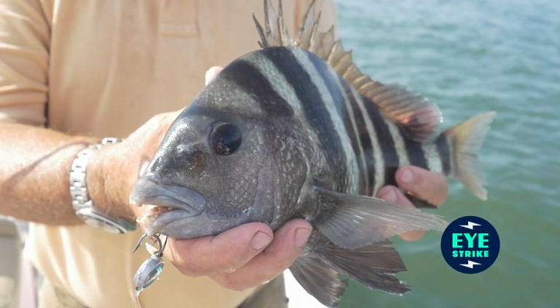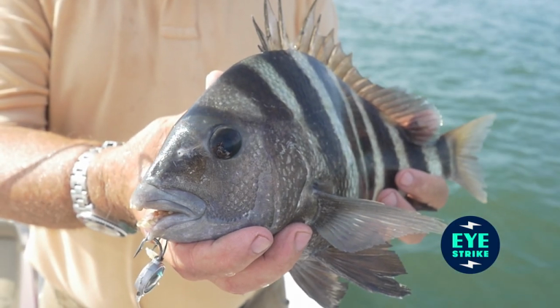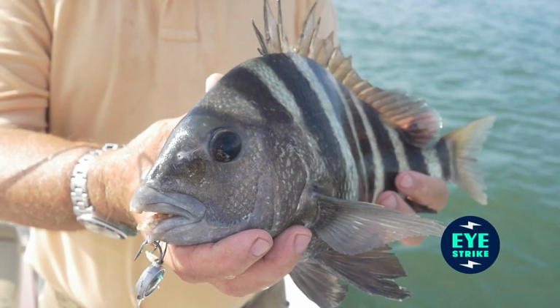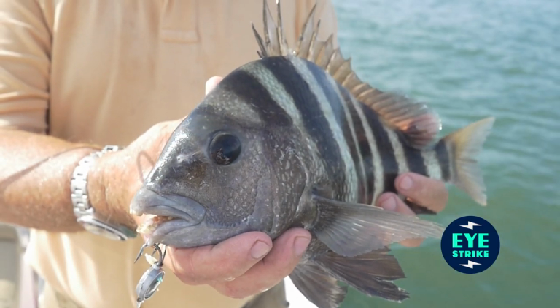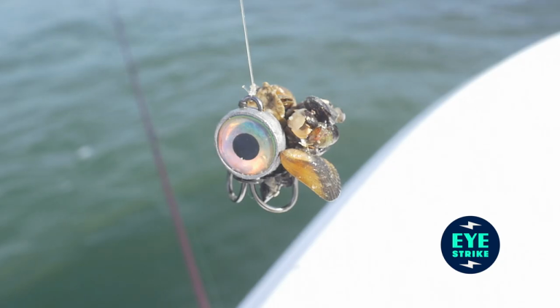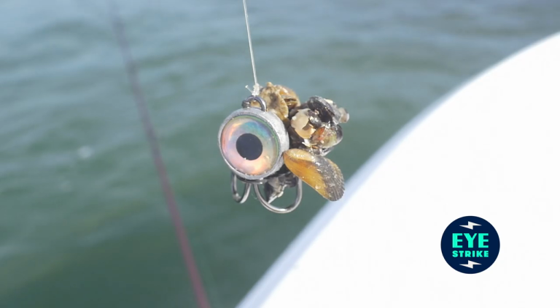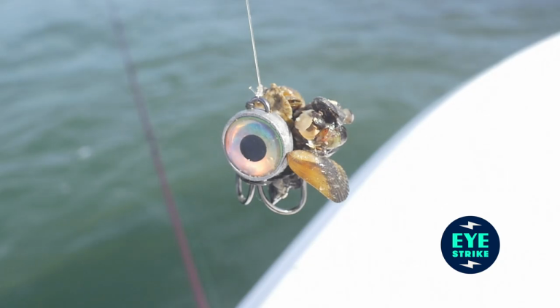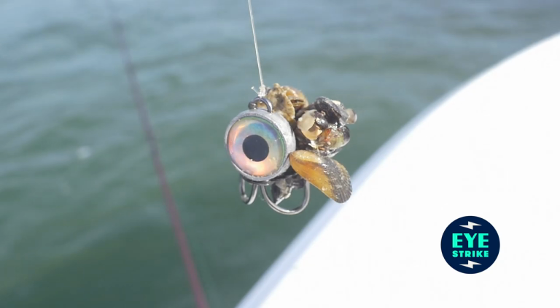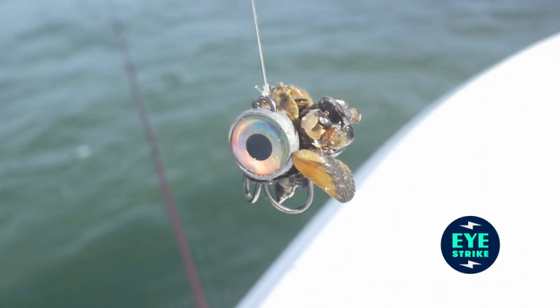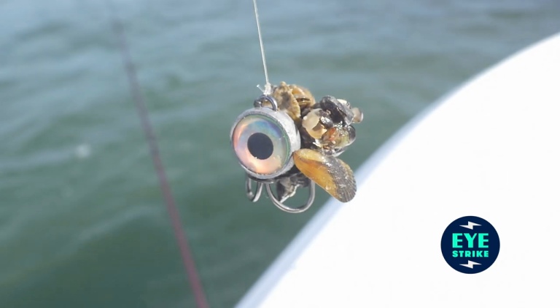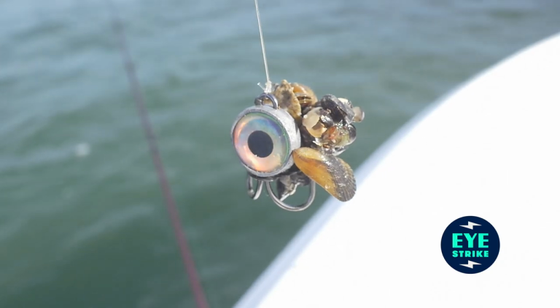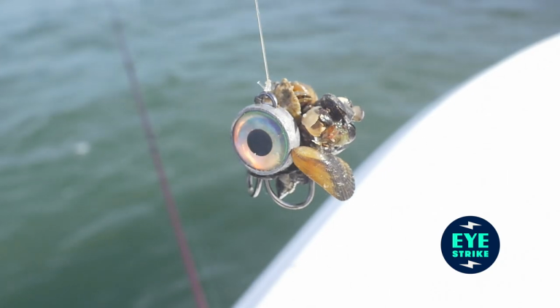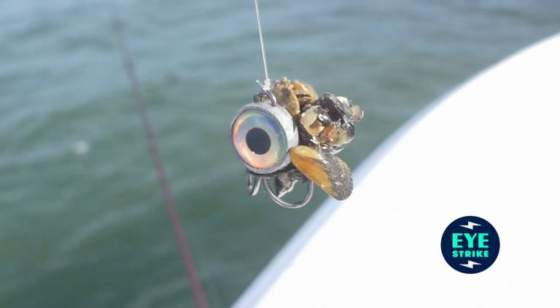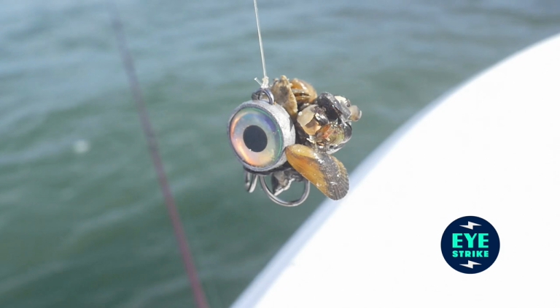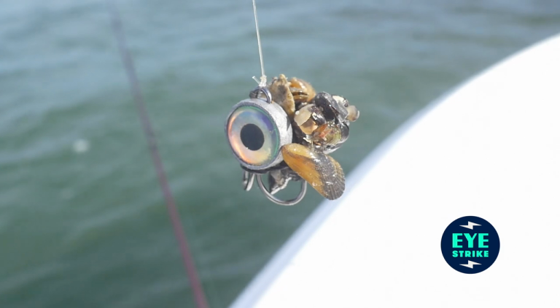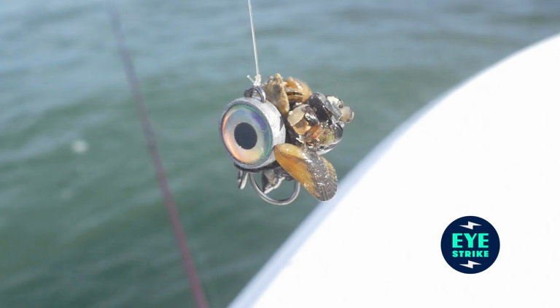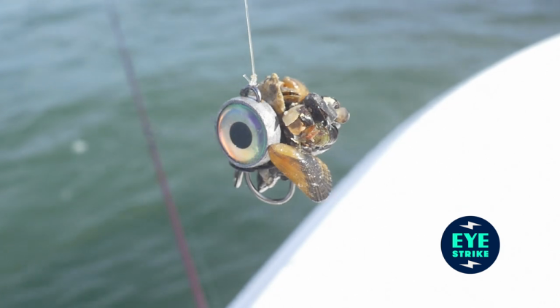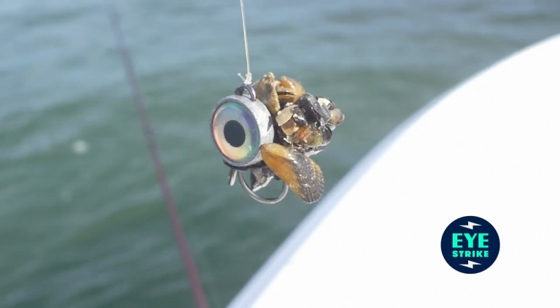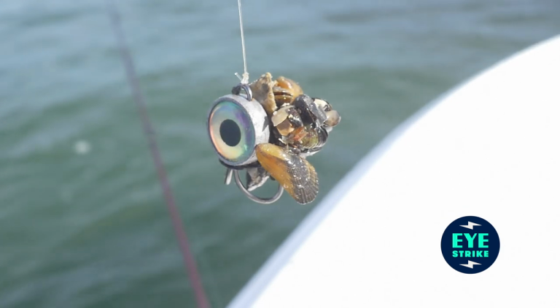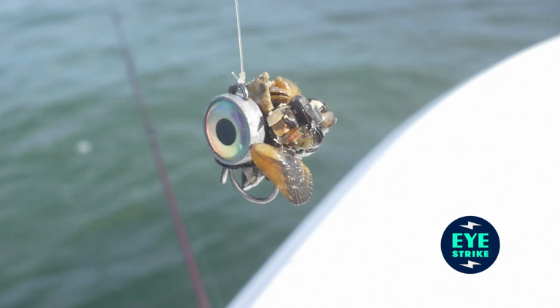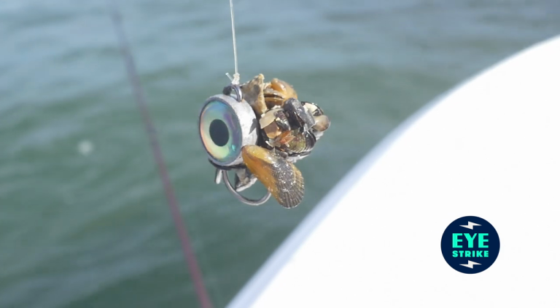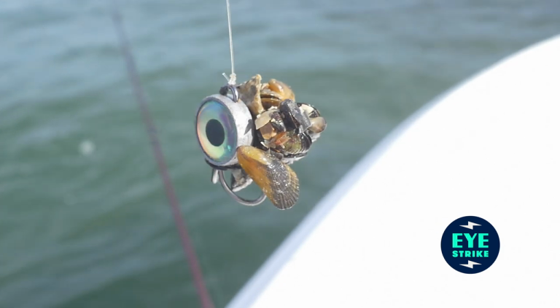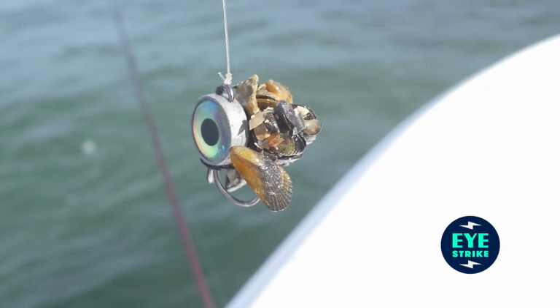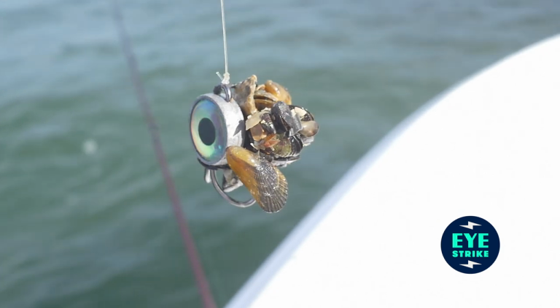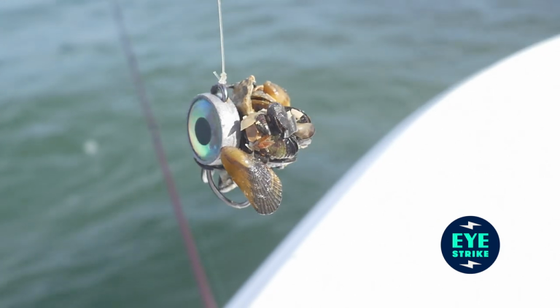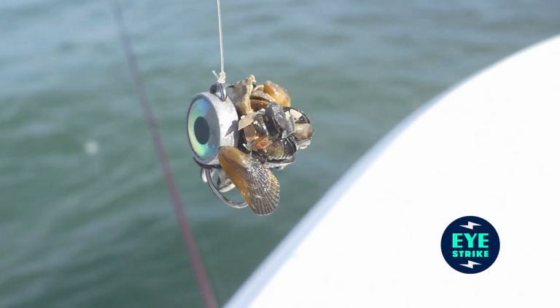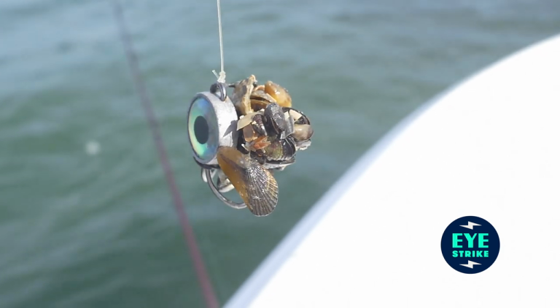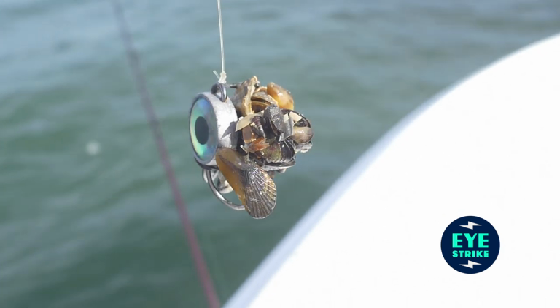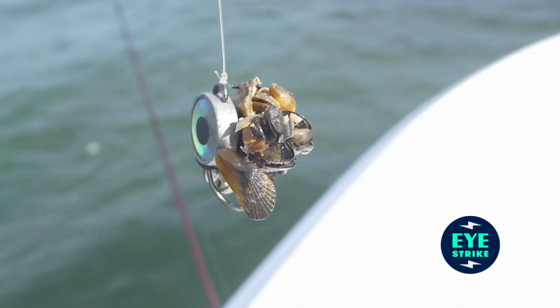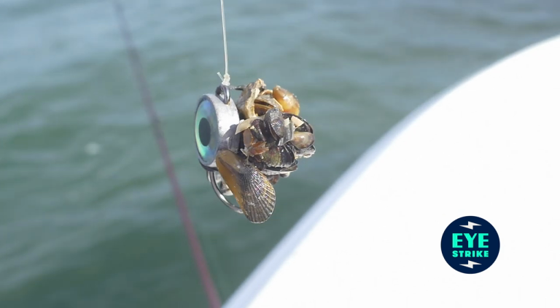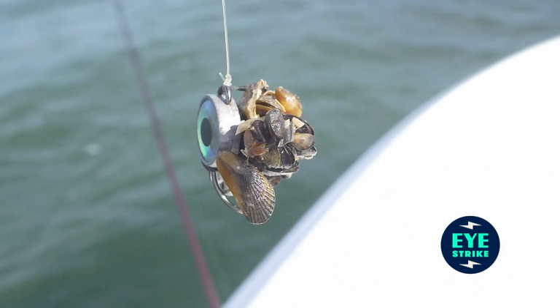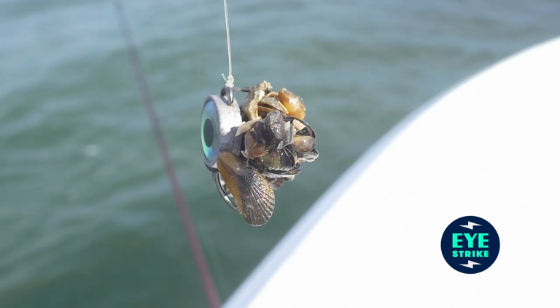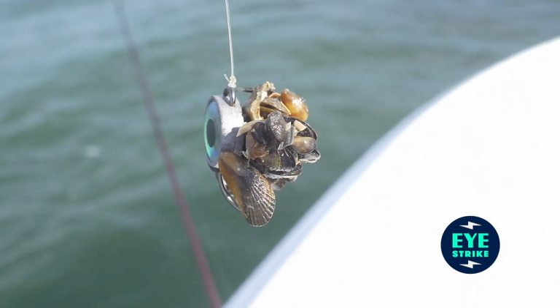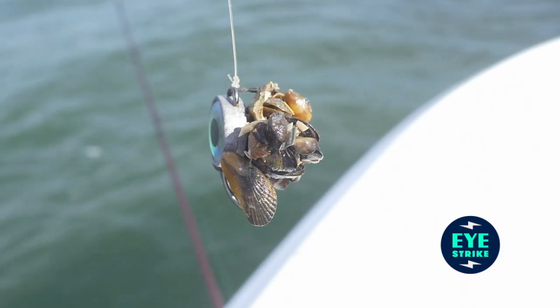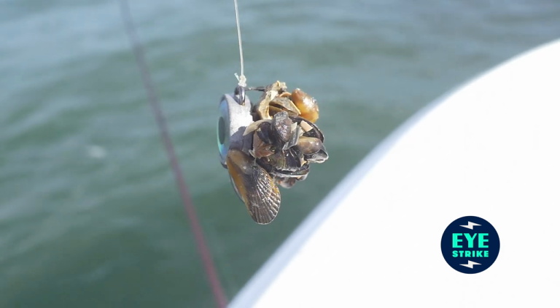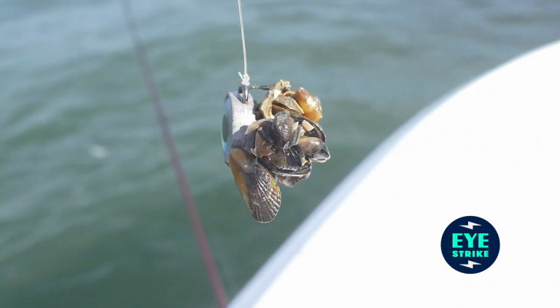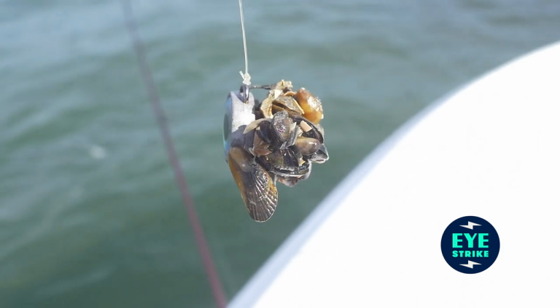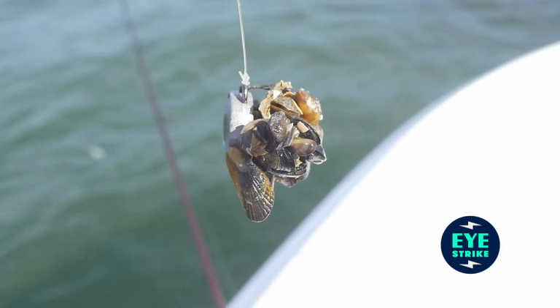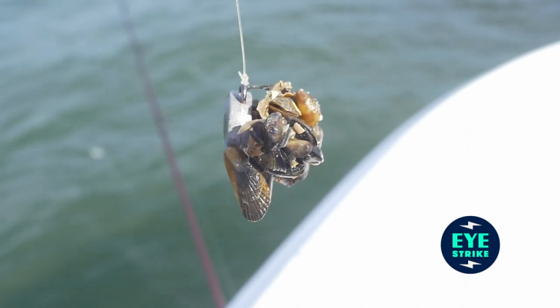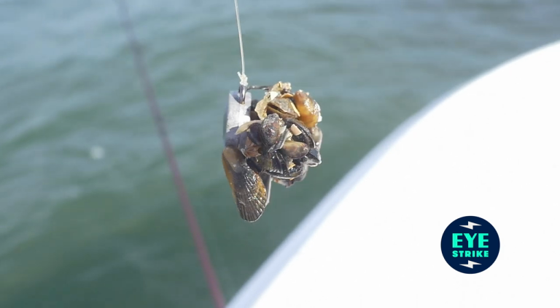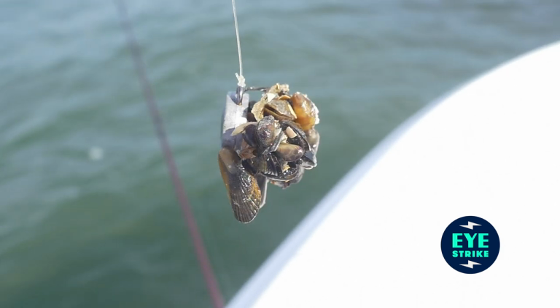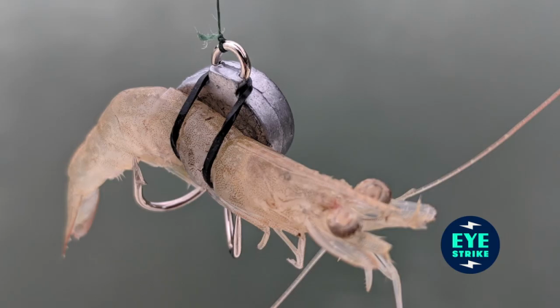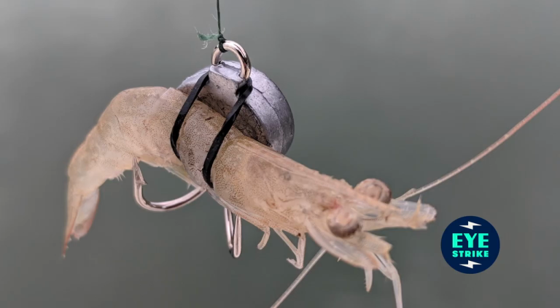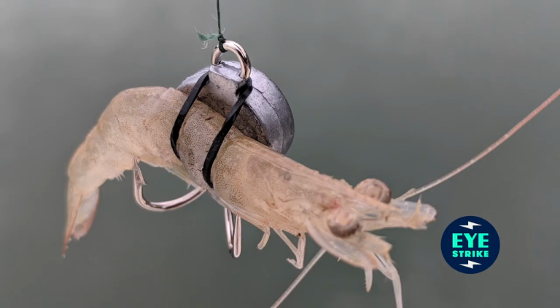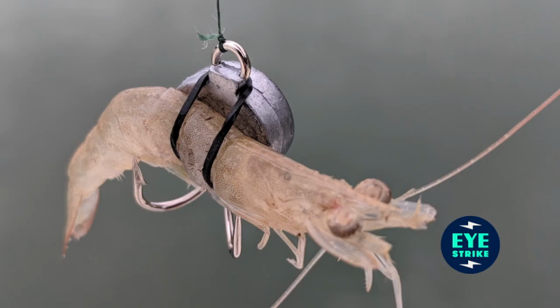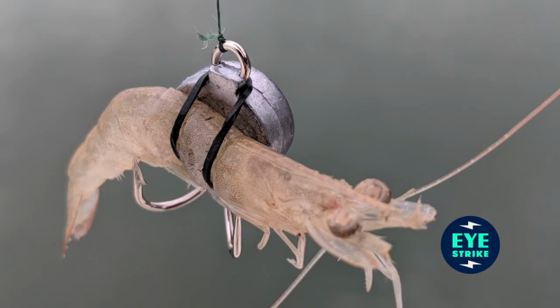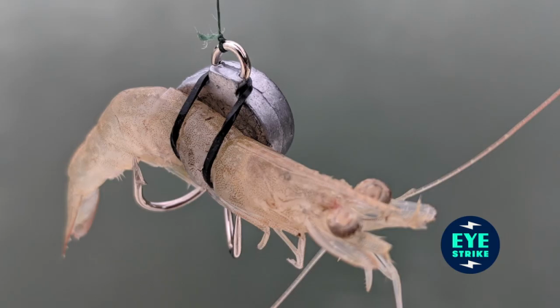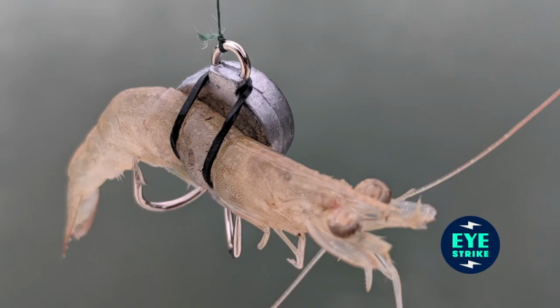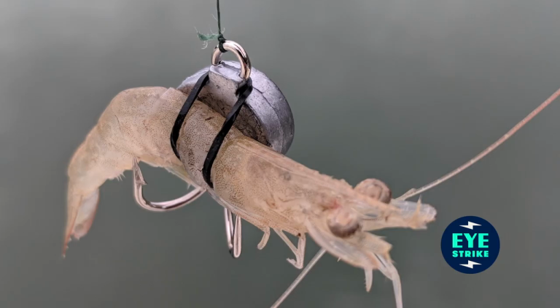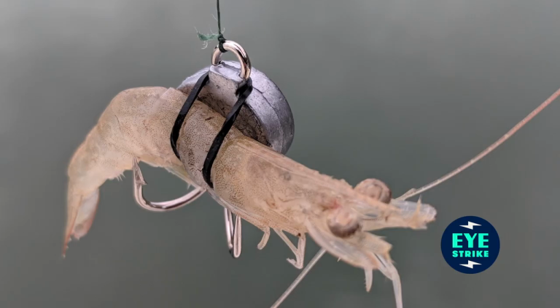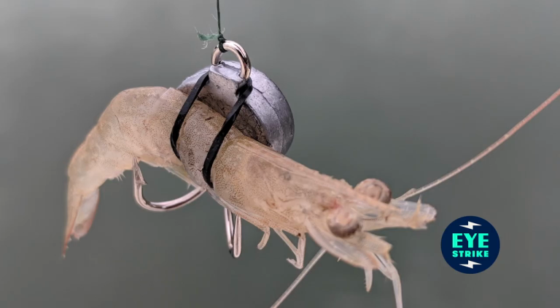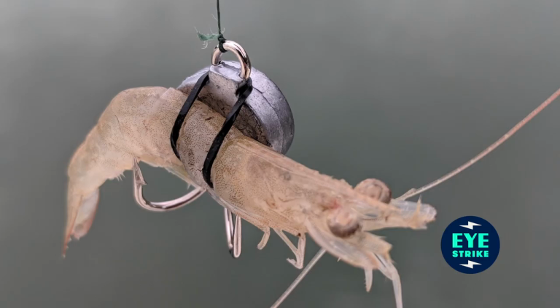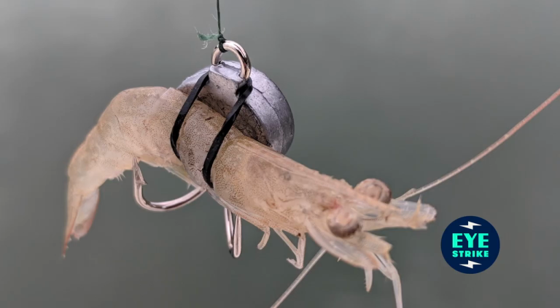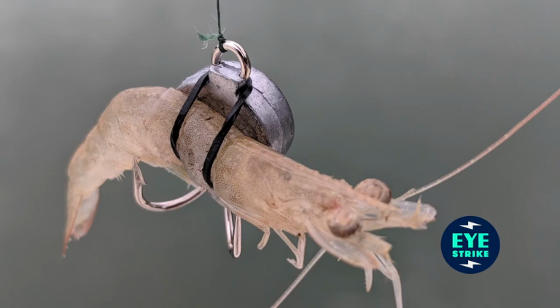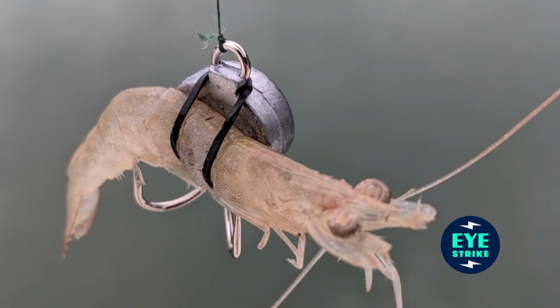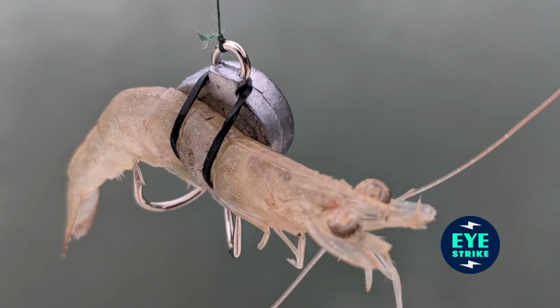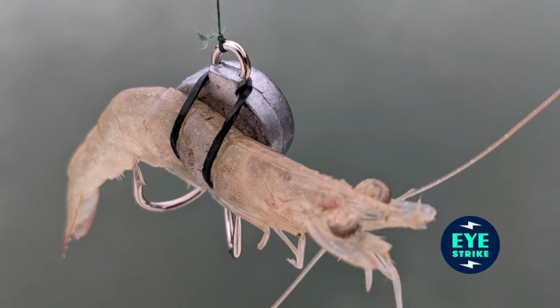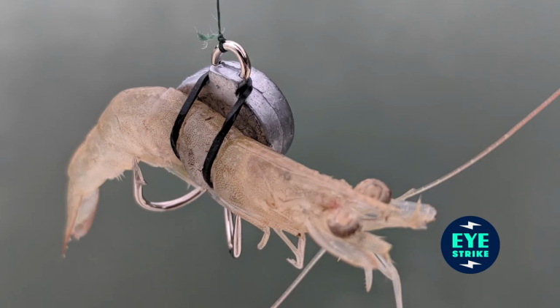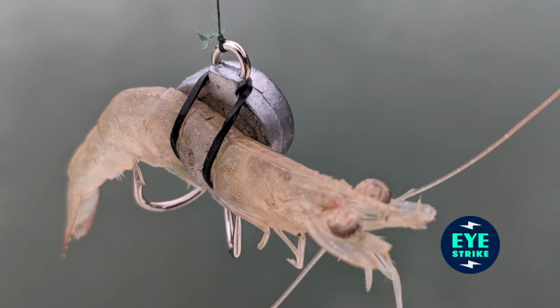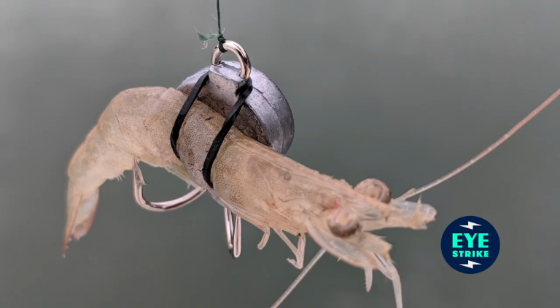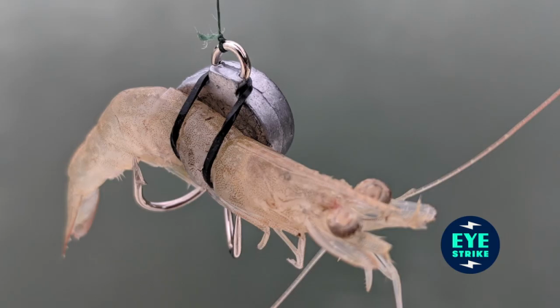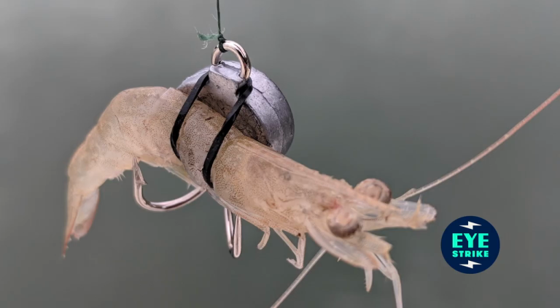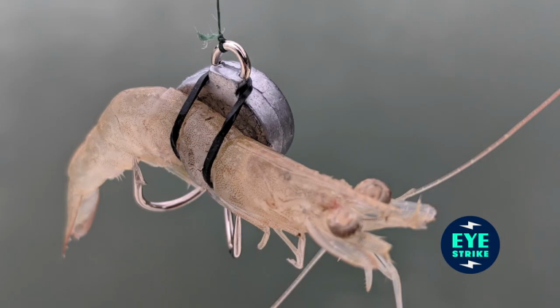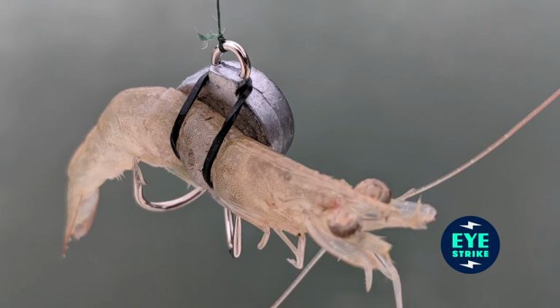You can fish oysters, you can fish clam strips, you can fish live shrimp or live crabs. It's a one size fits all.